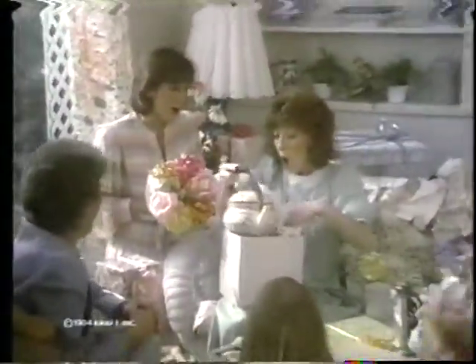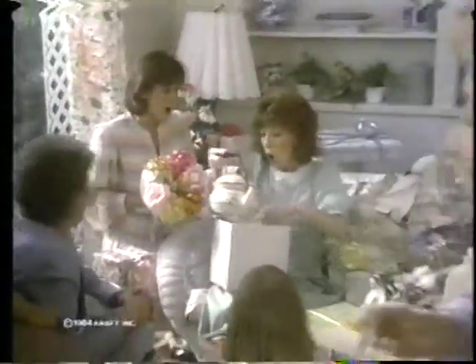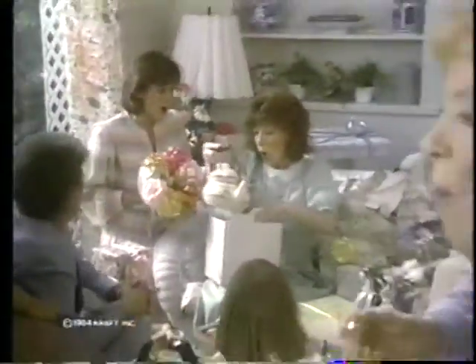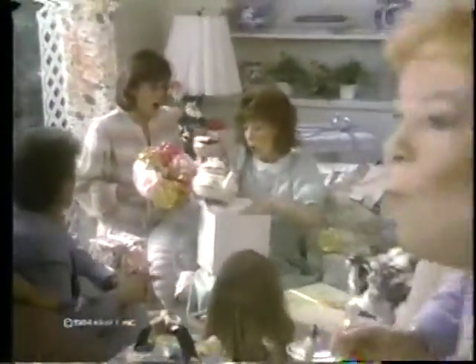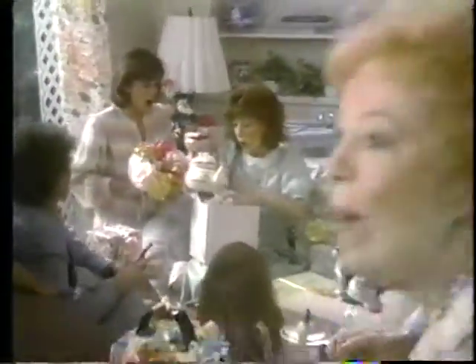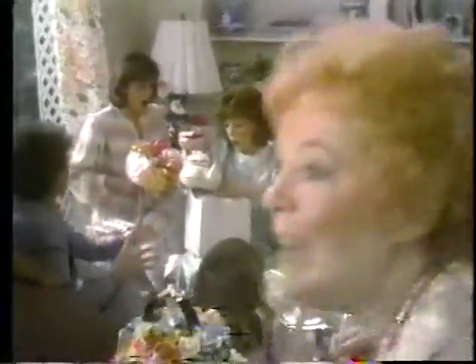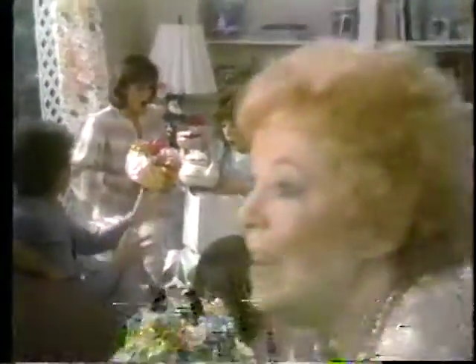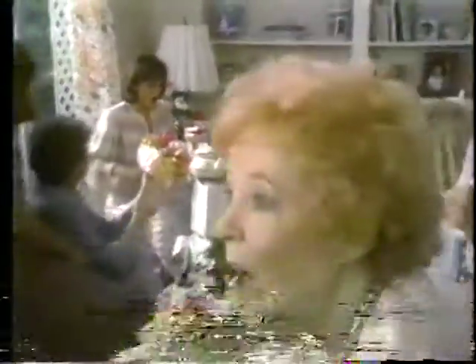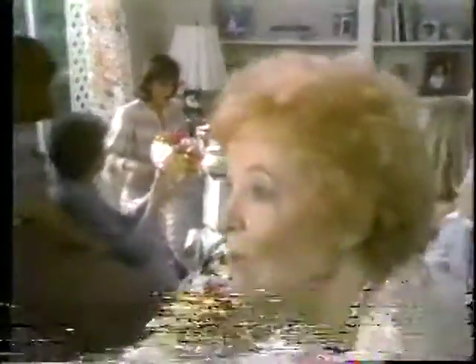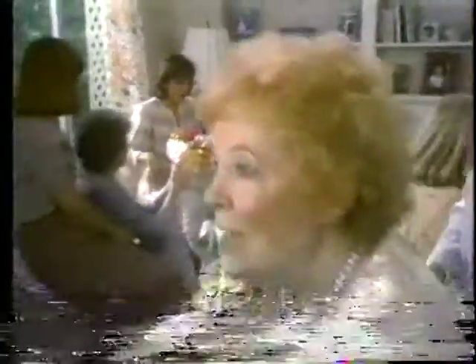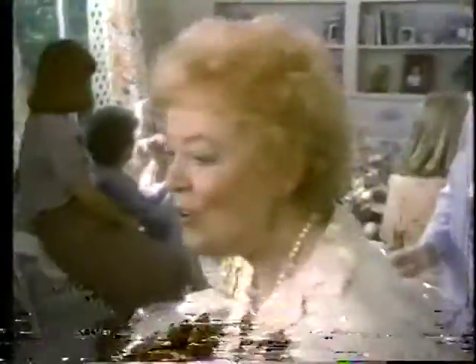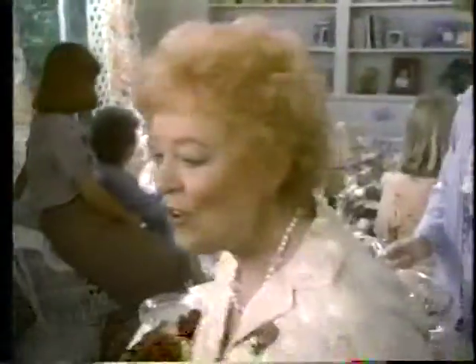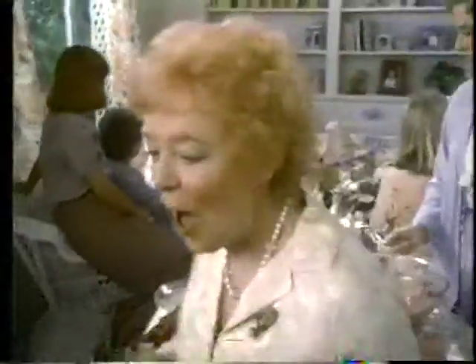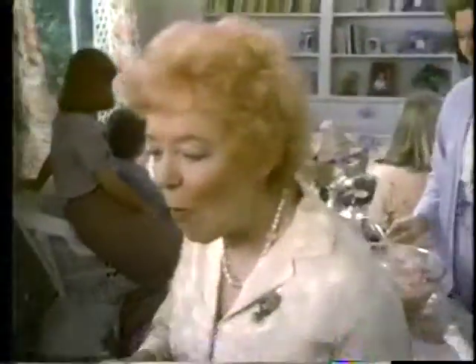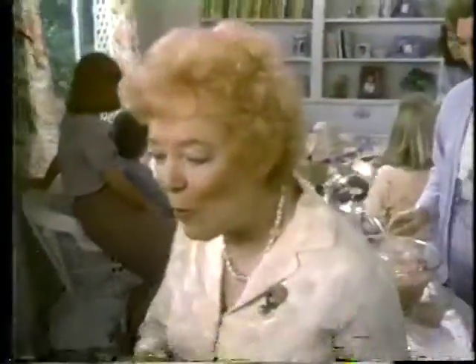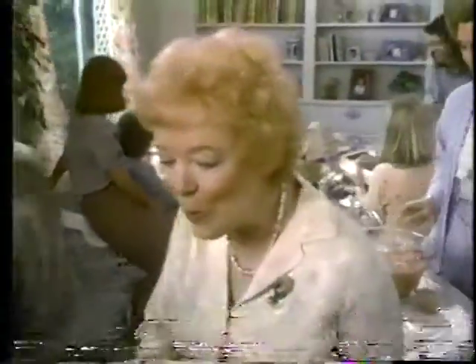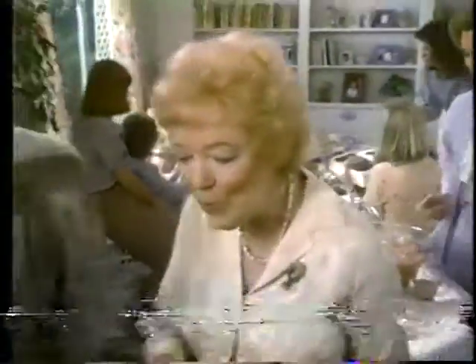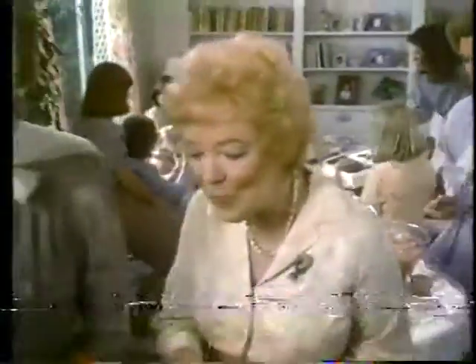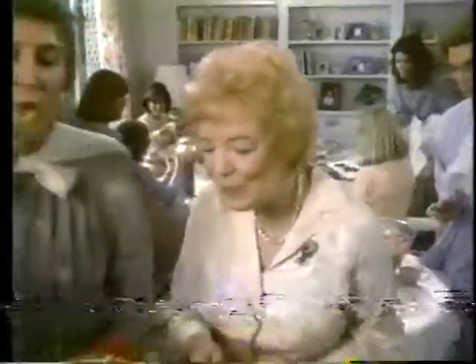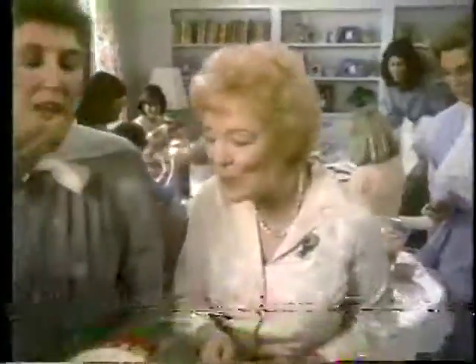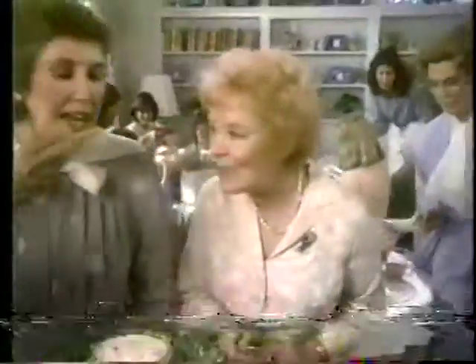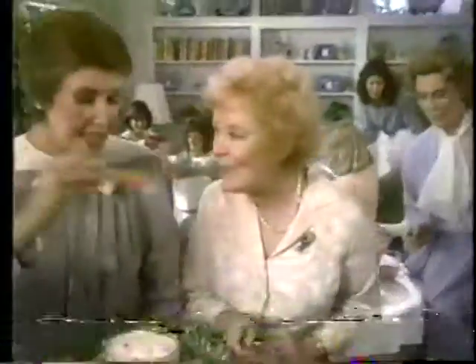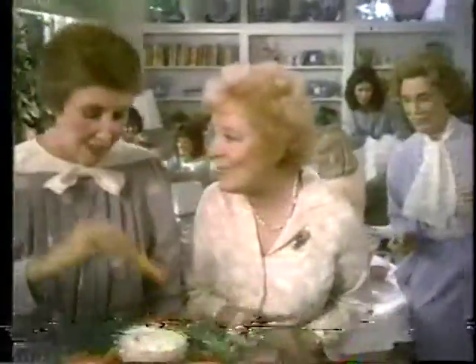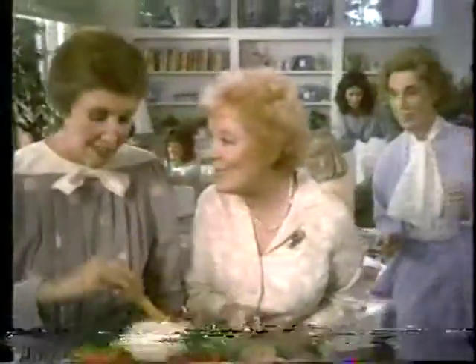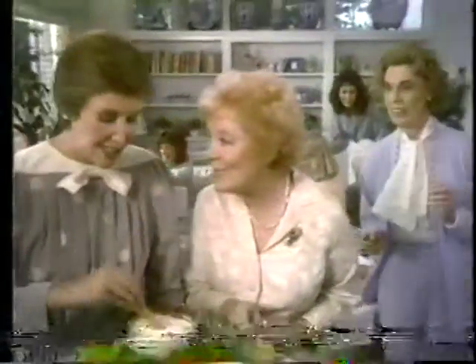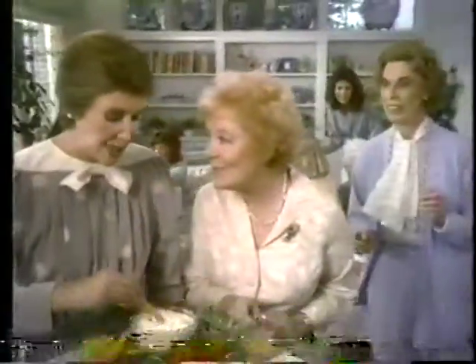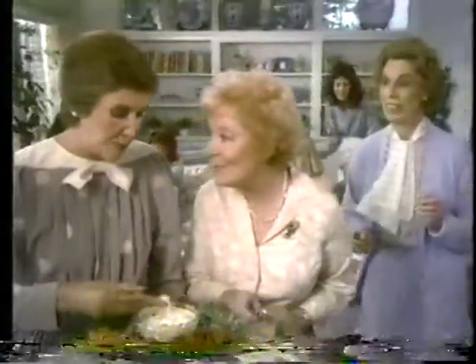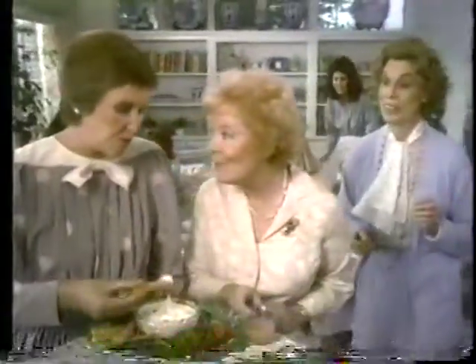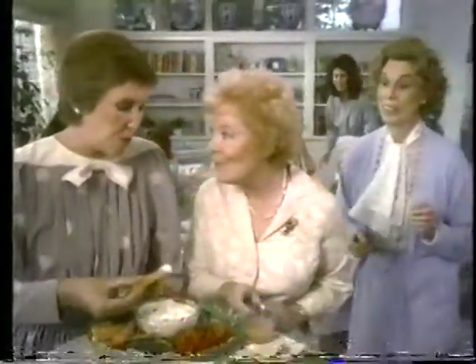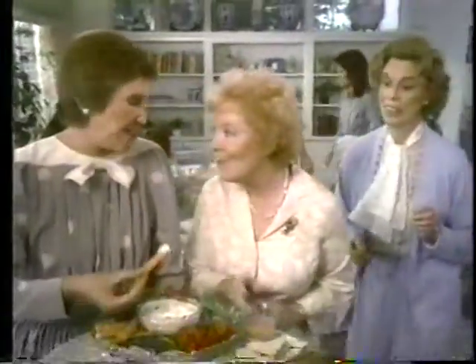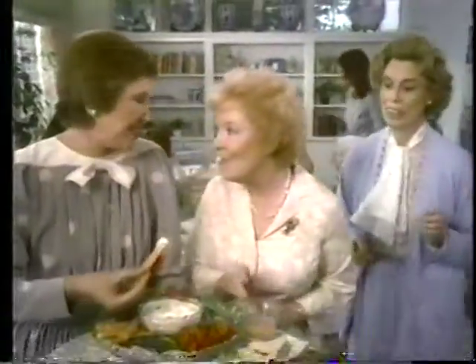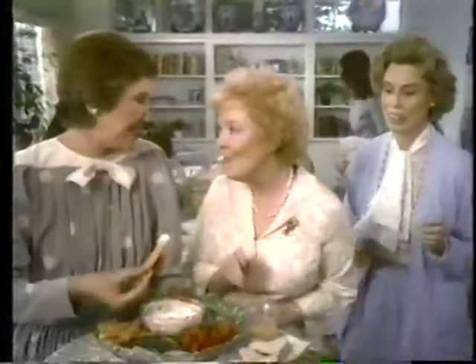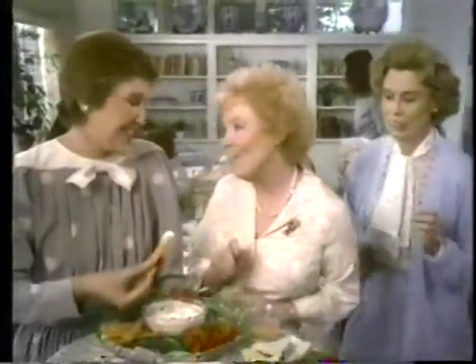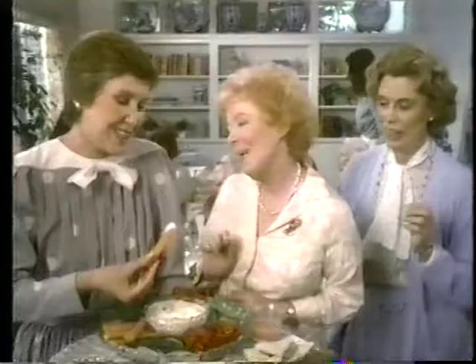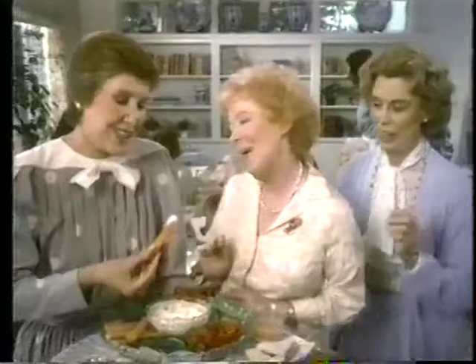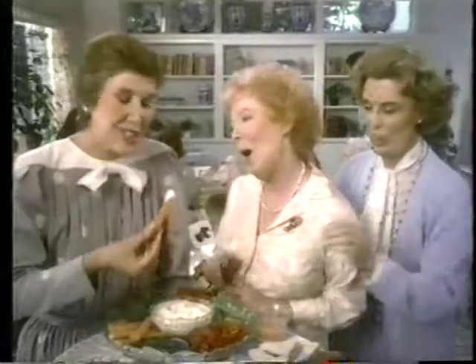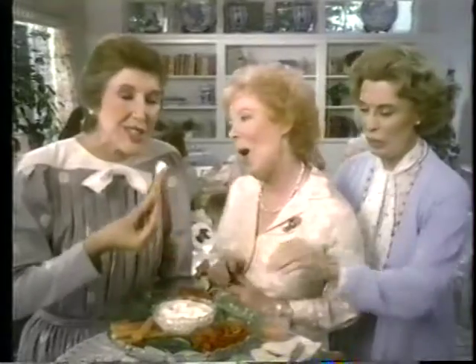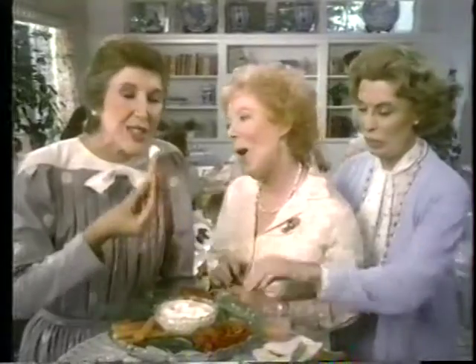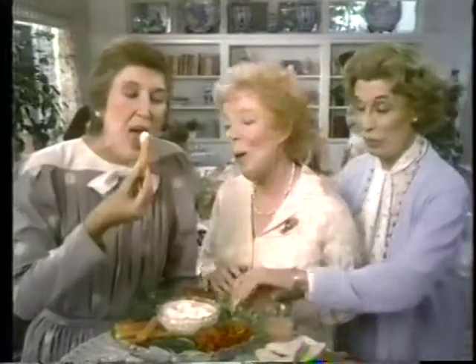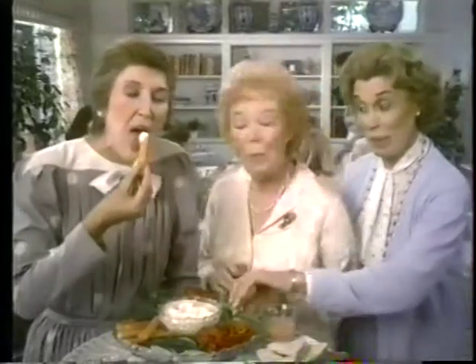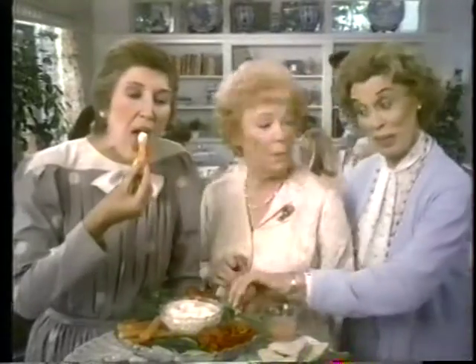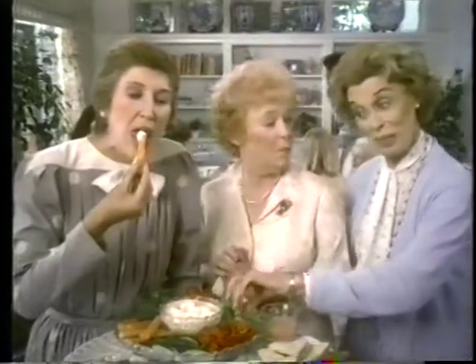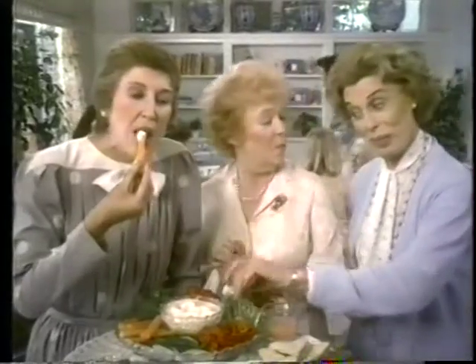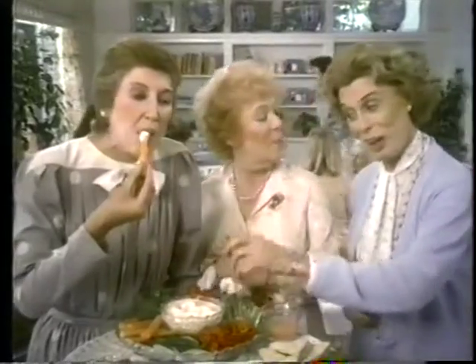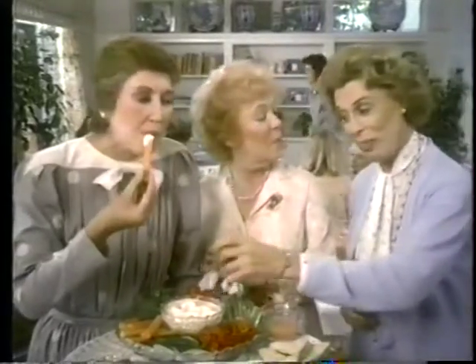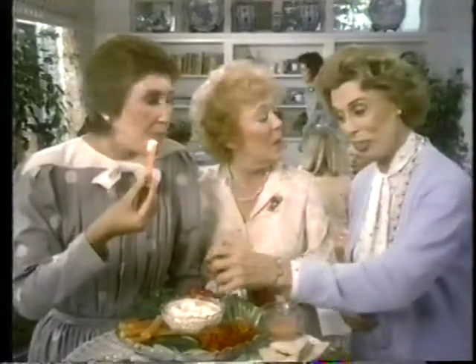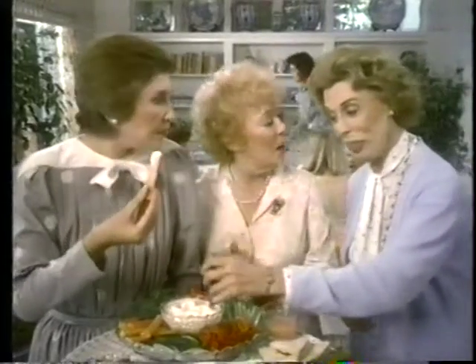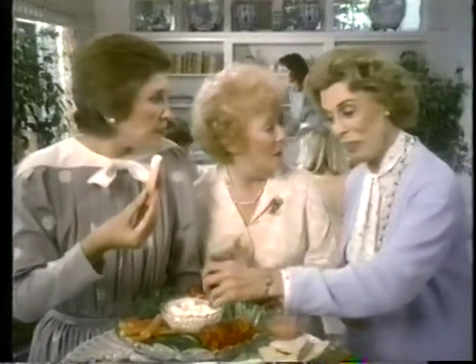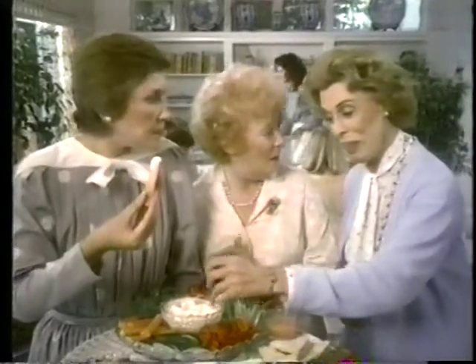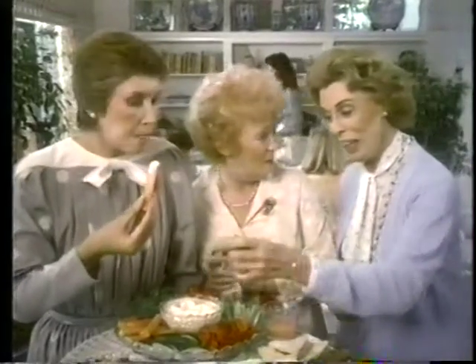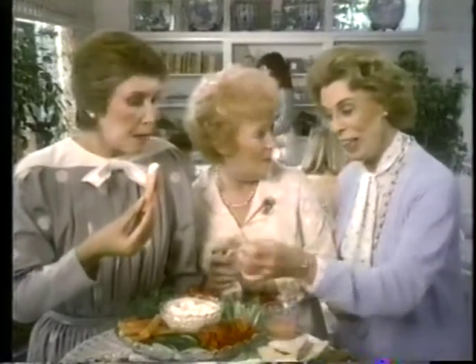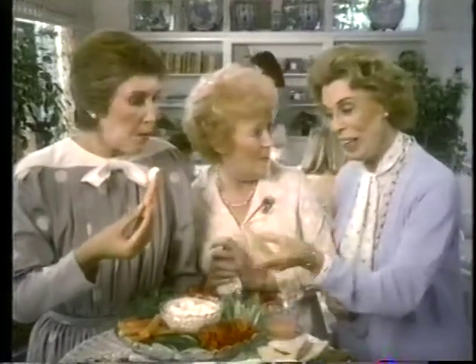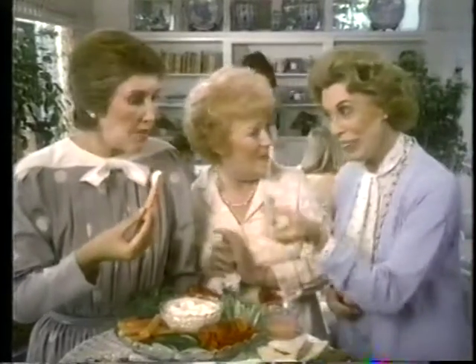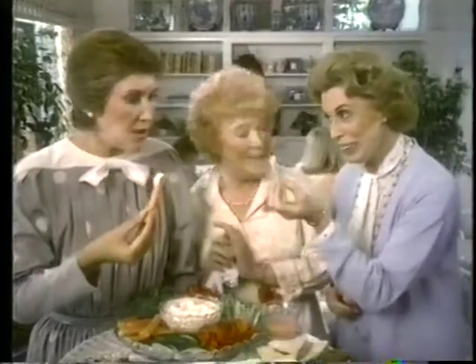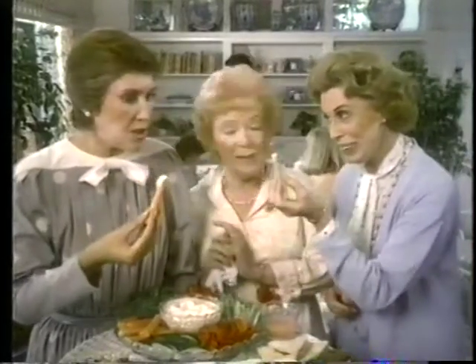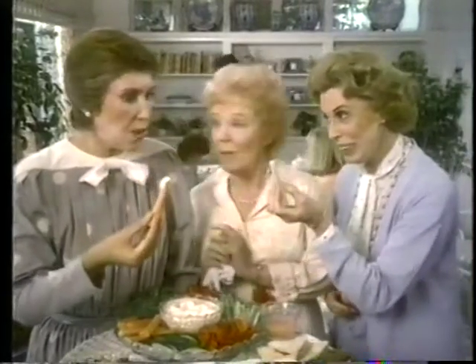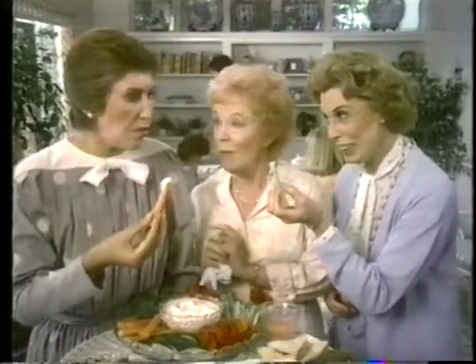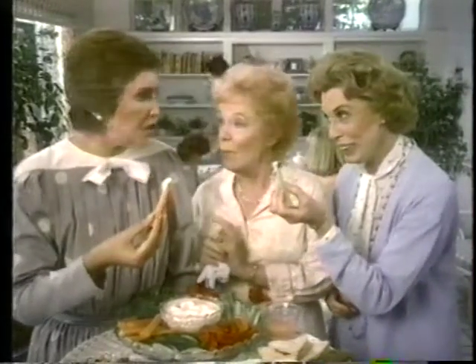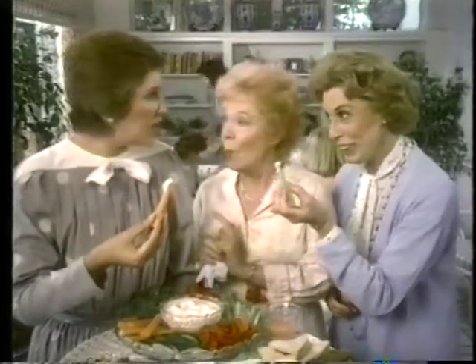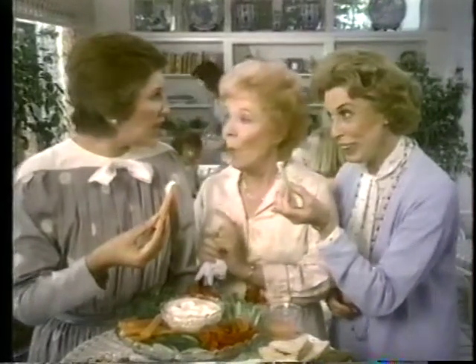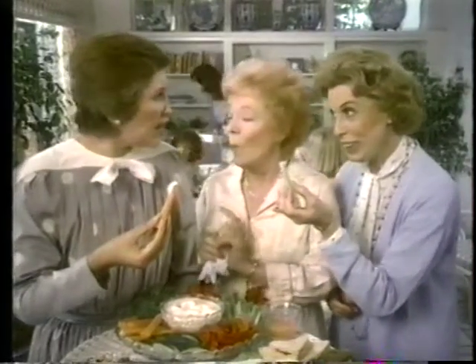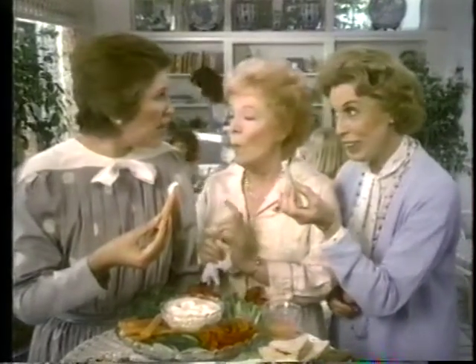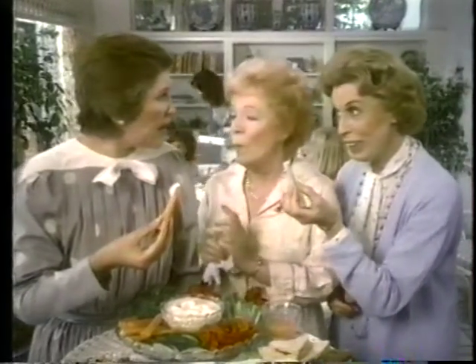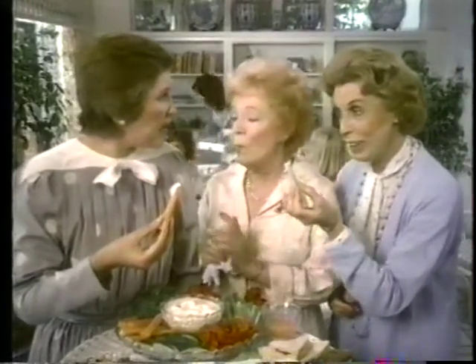What a lovely shower. Yes, and this dip you brought is delicious. We made it with Kraft Real Mayonnaise. I thought you always use that other mayonnaise.